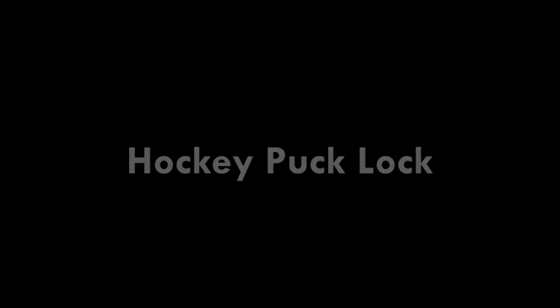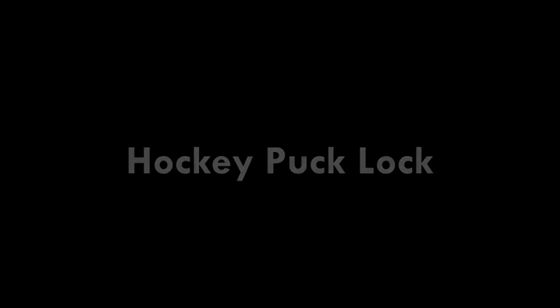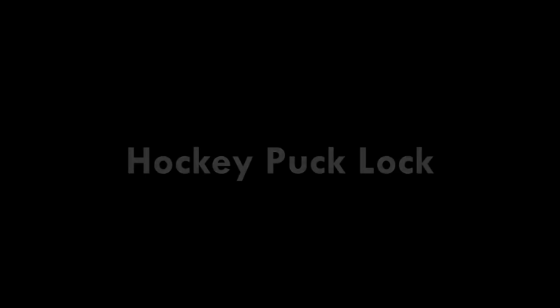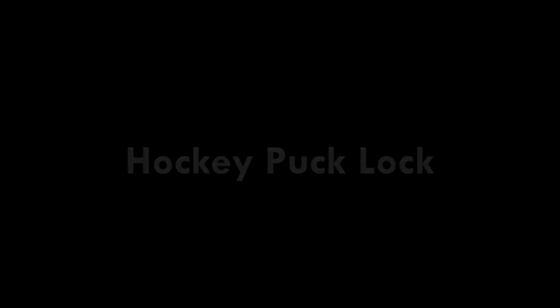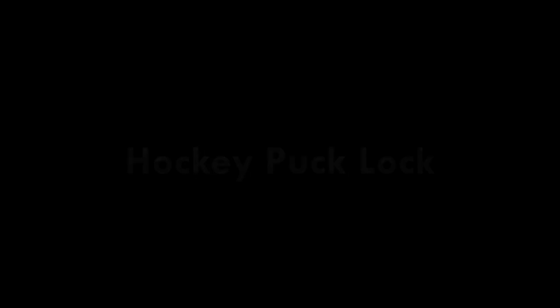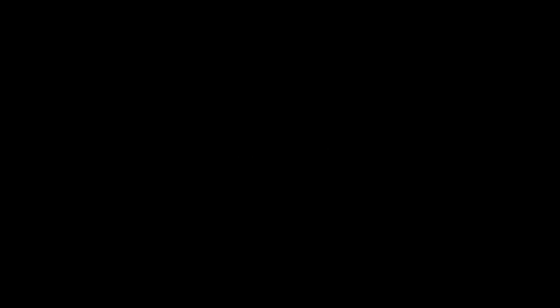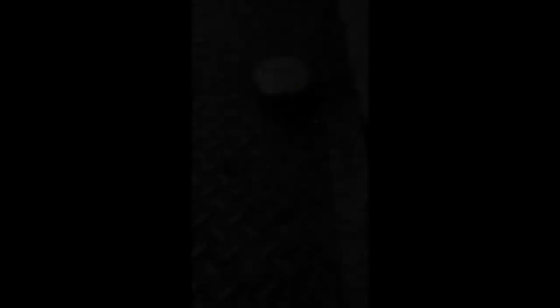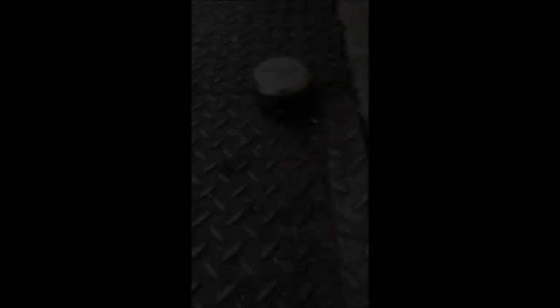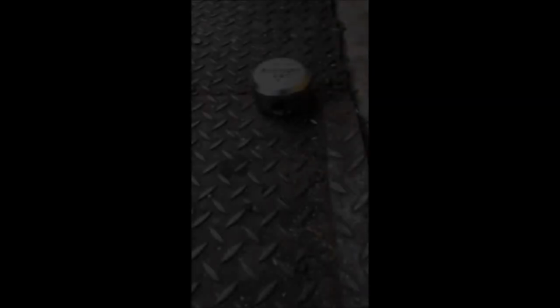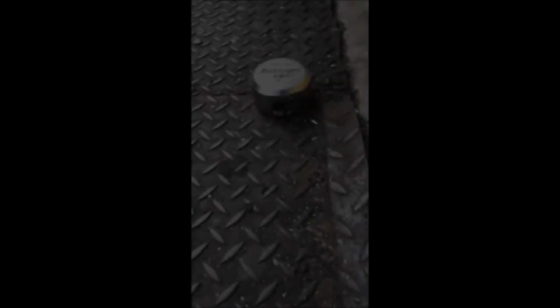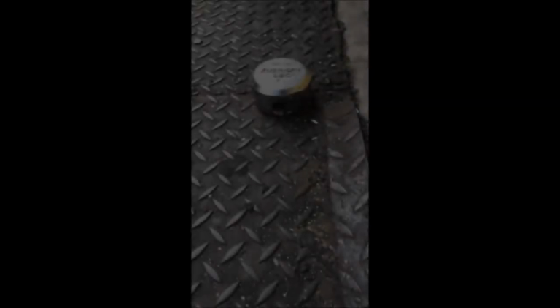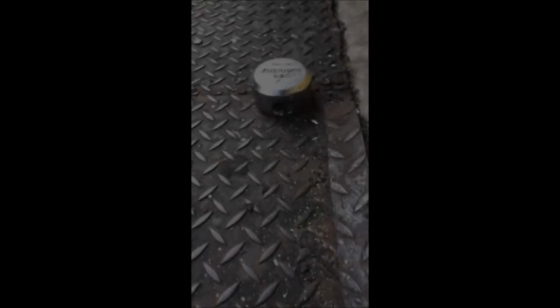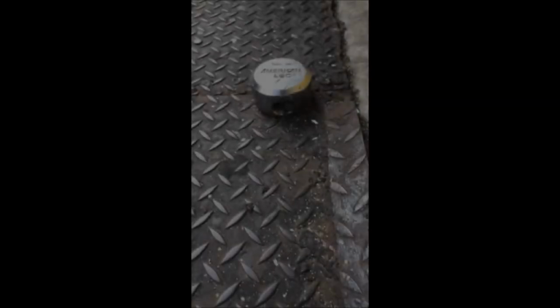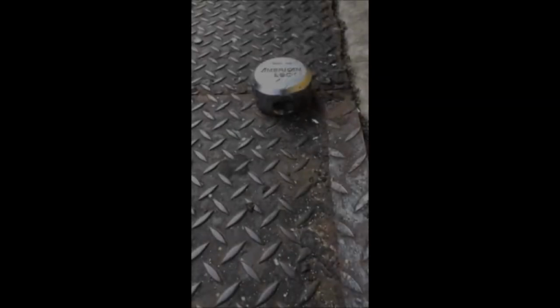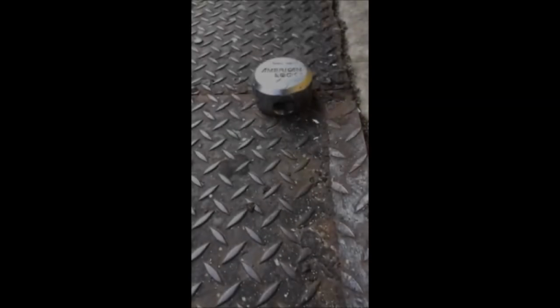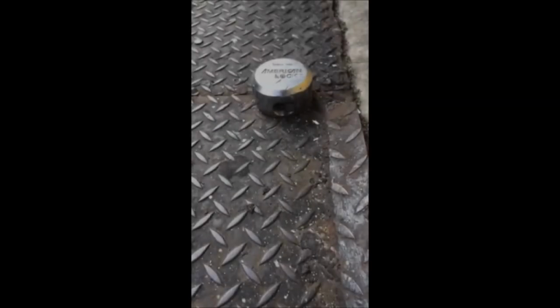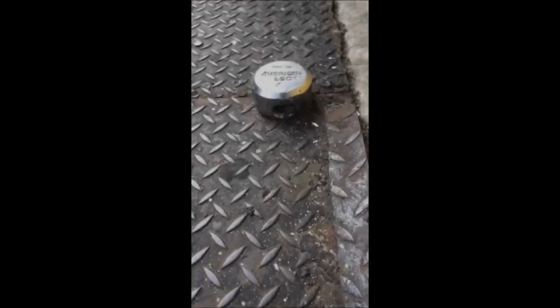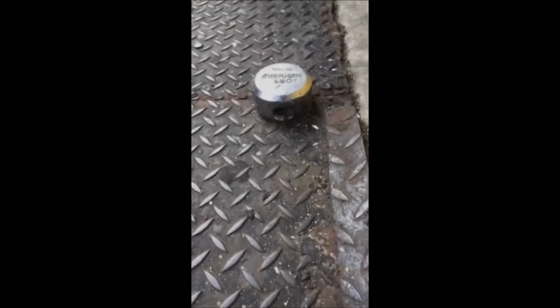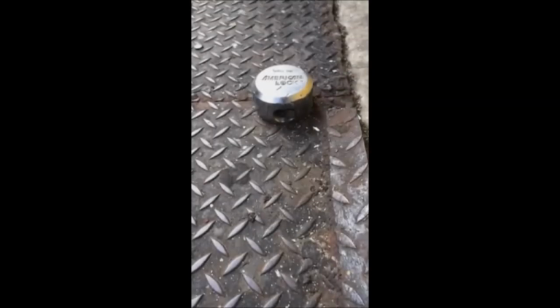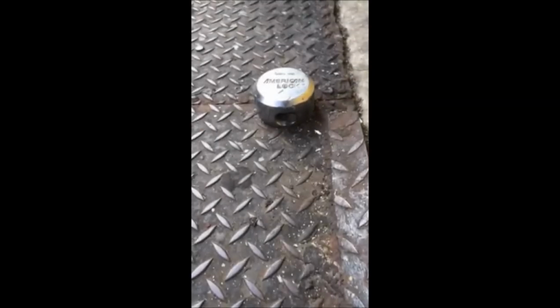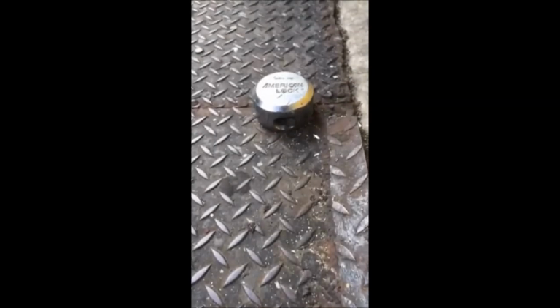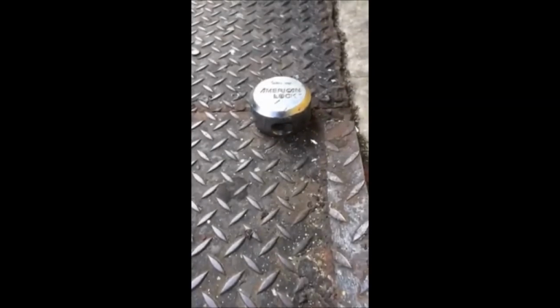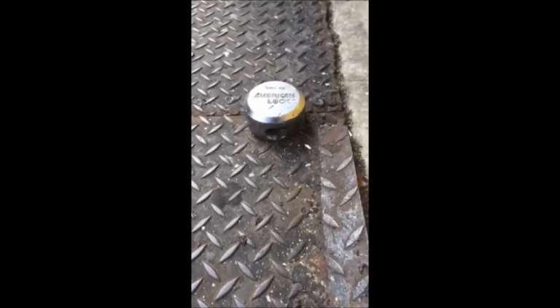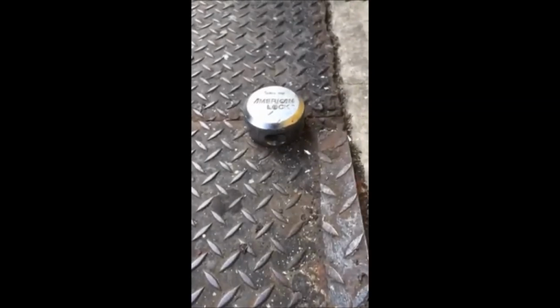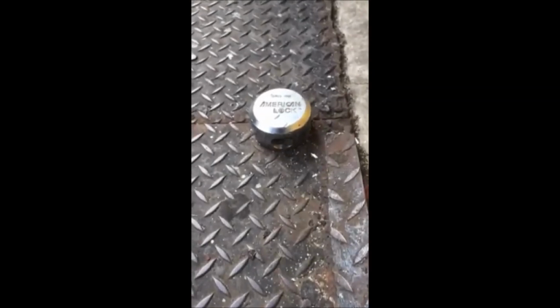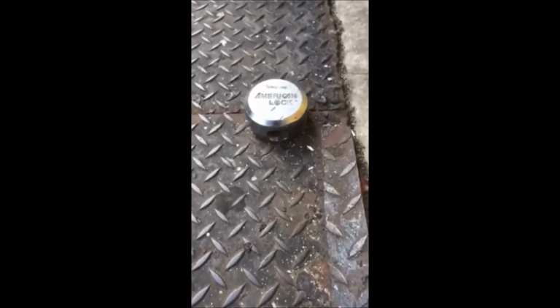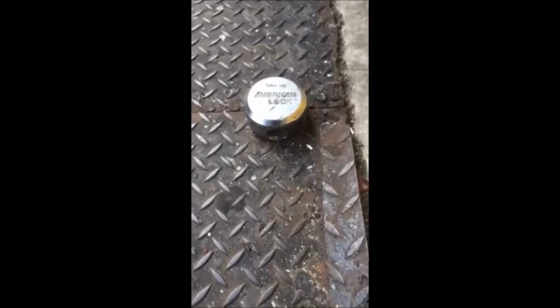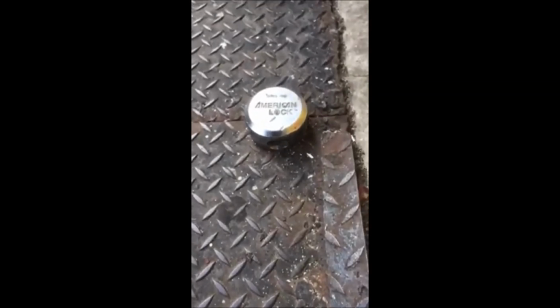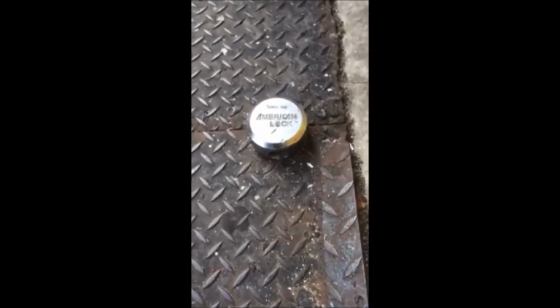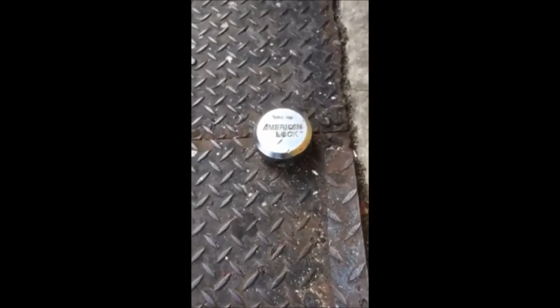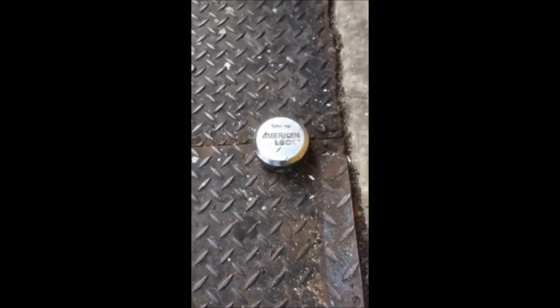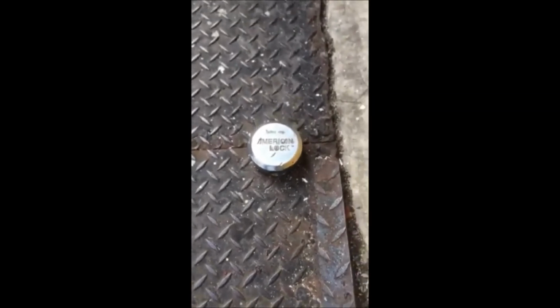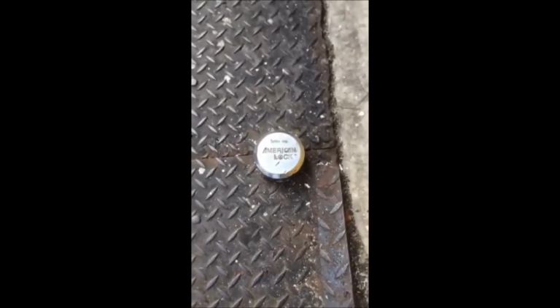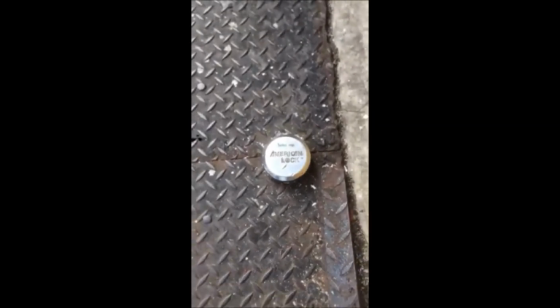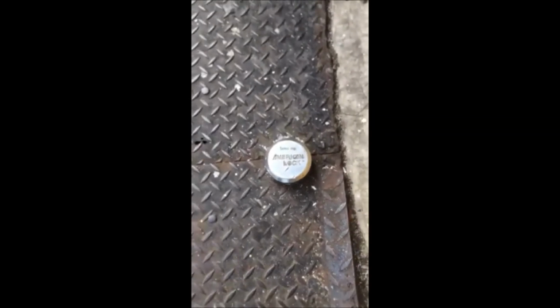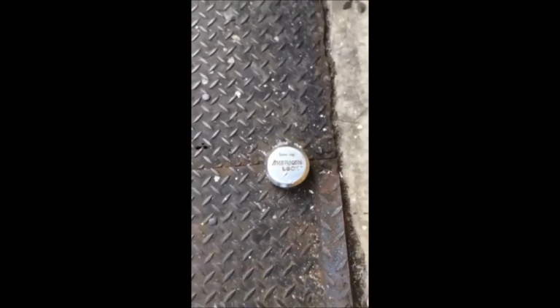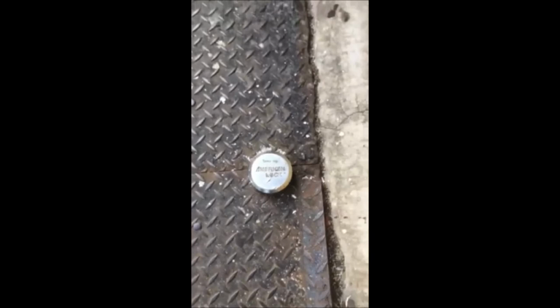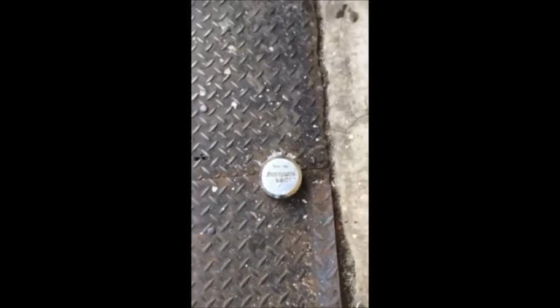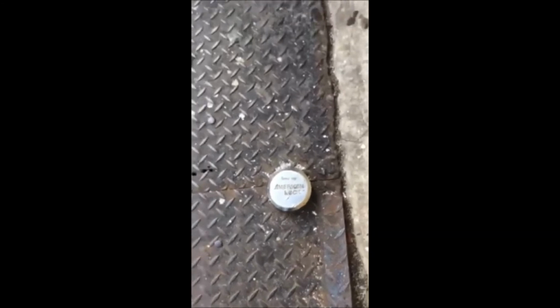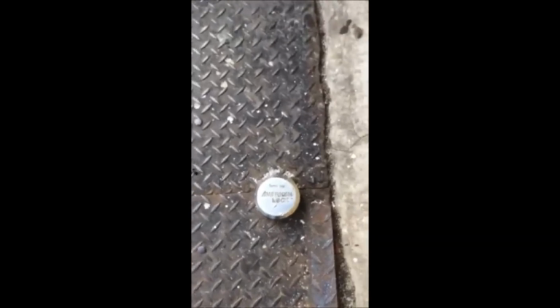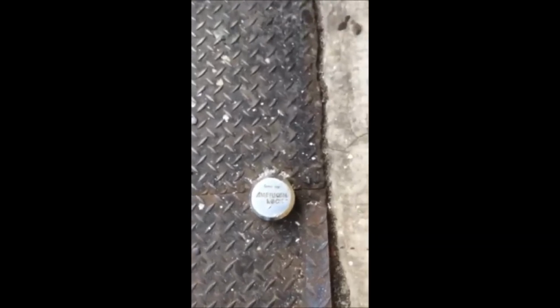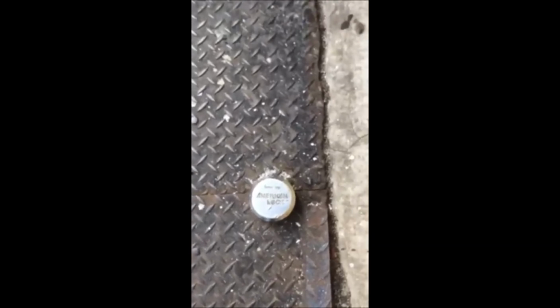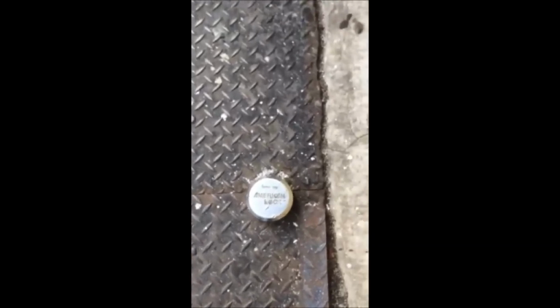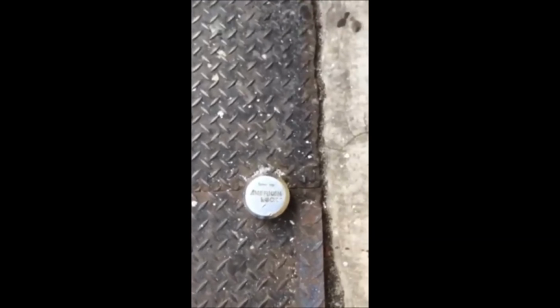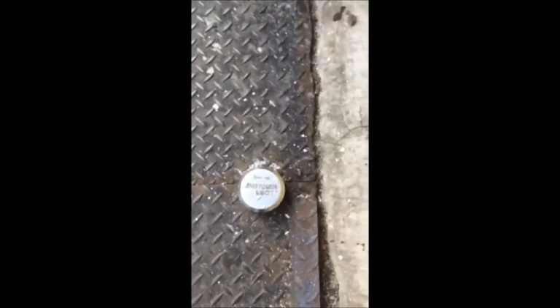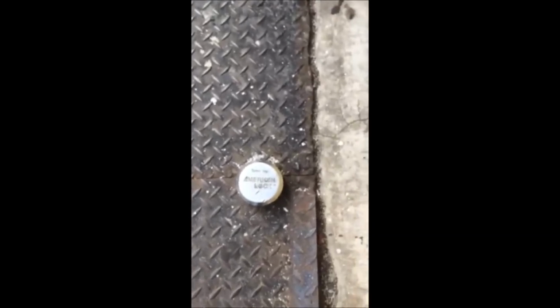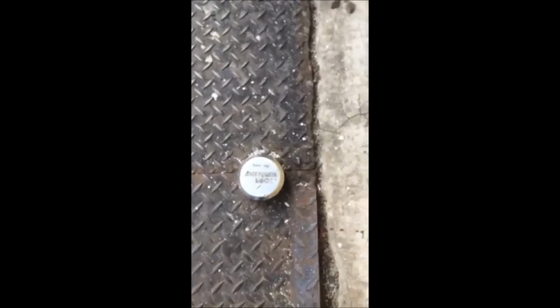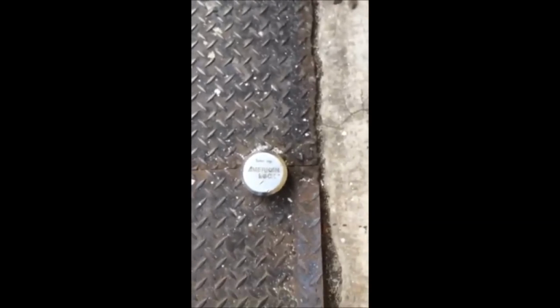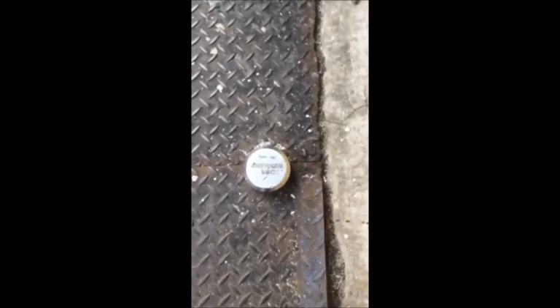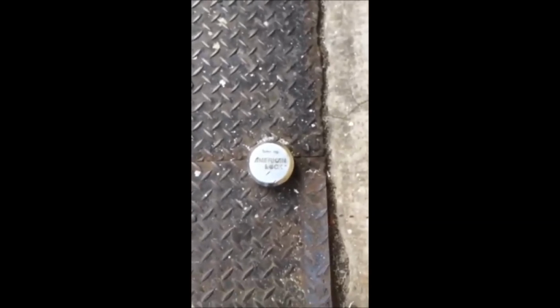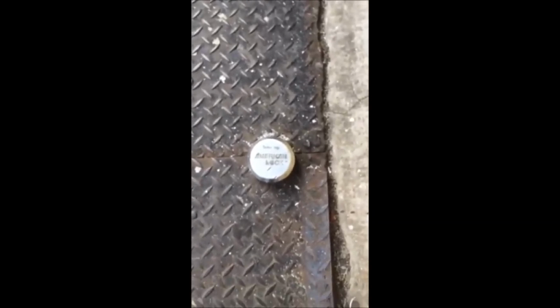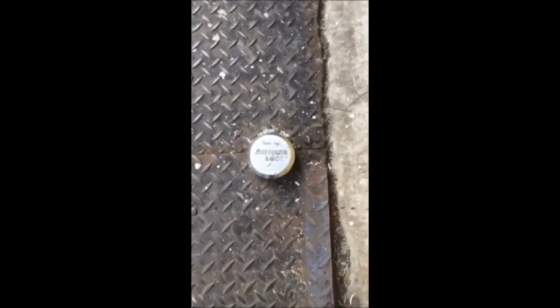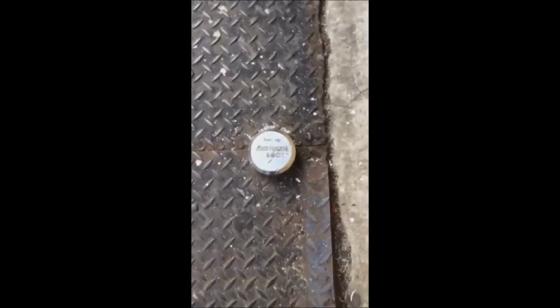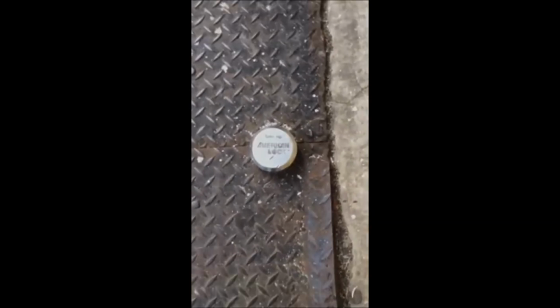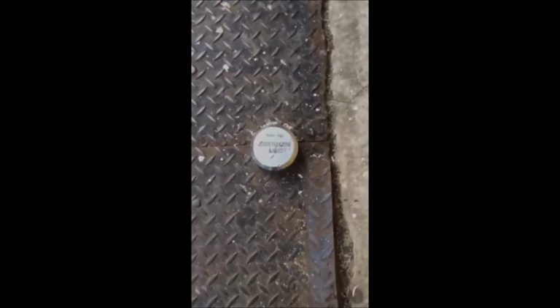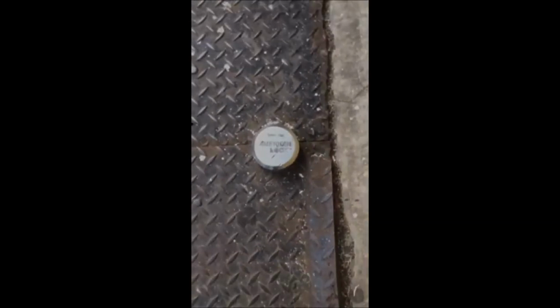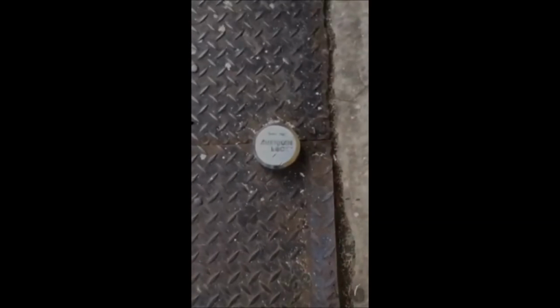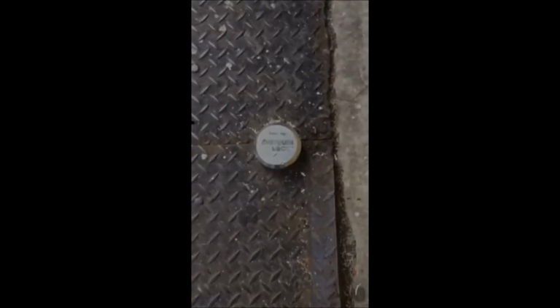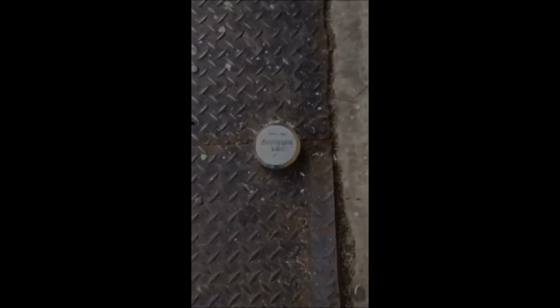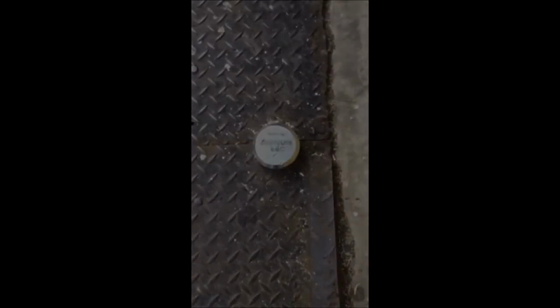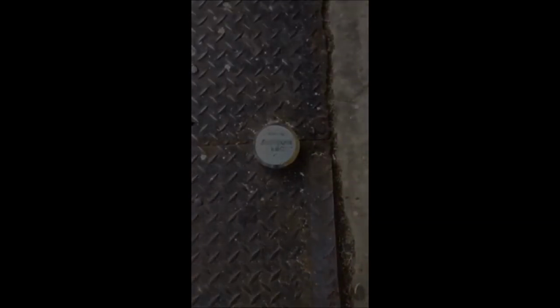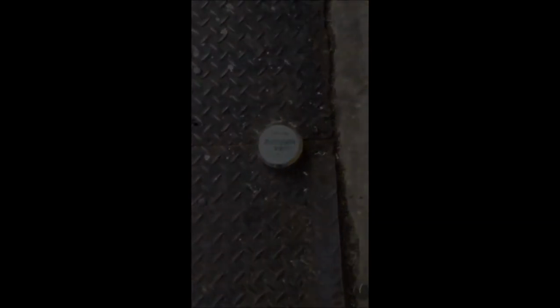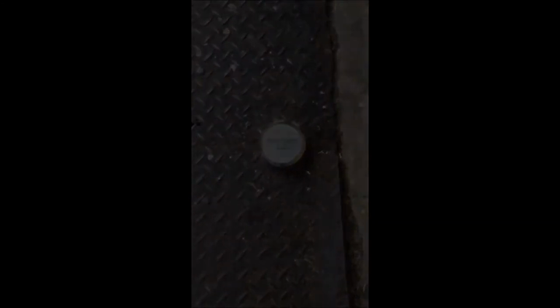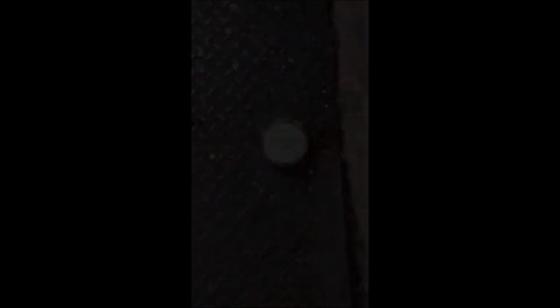Remember, locate the hockey puck's keyway and cut the lock two-thirds of the way up from it with a forceful entry saw.